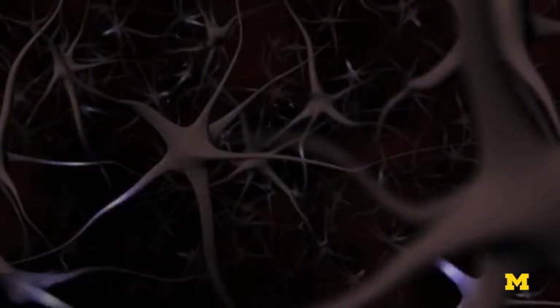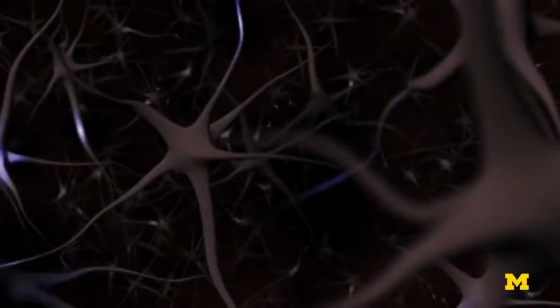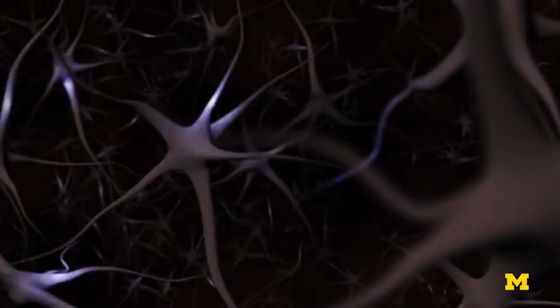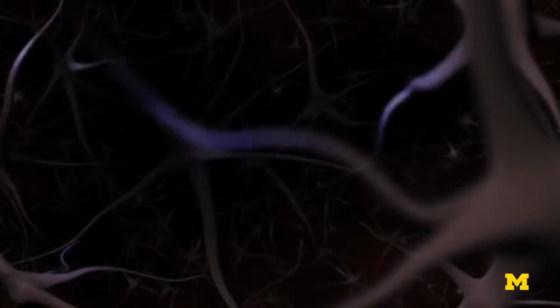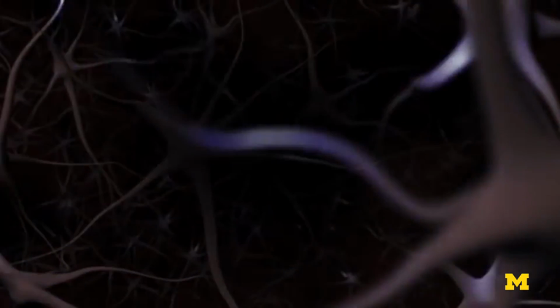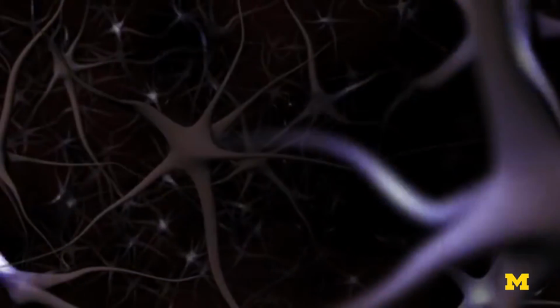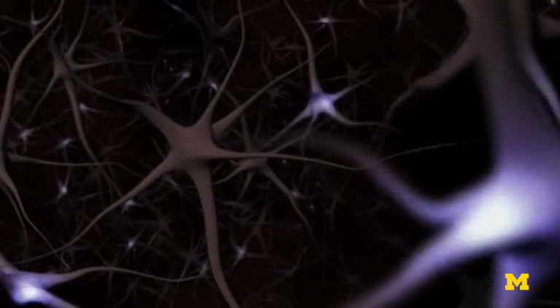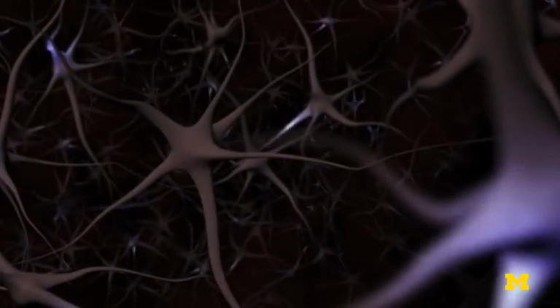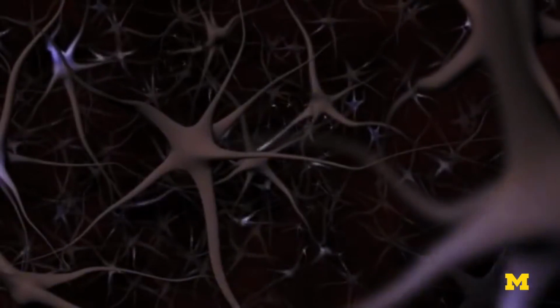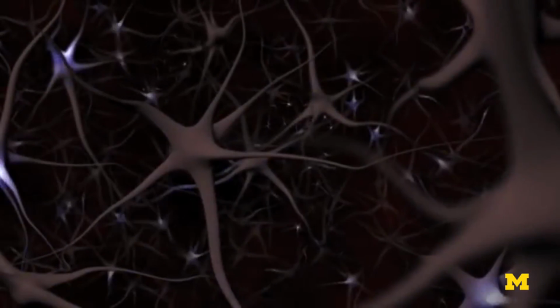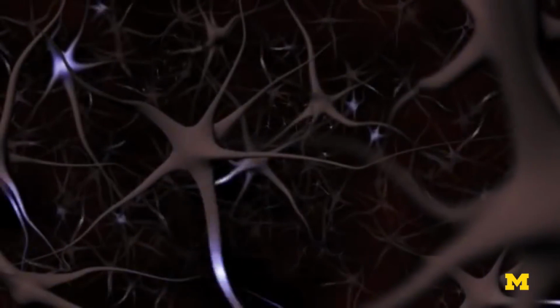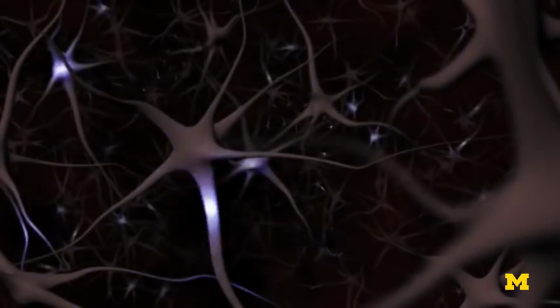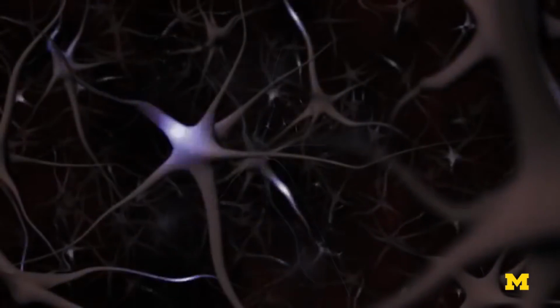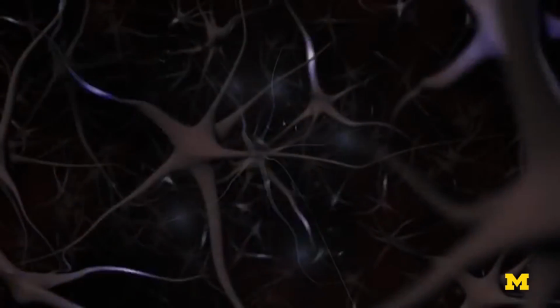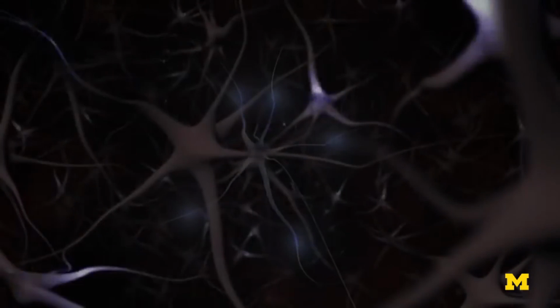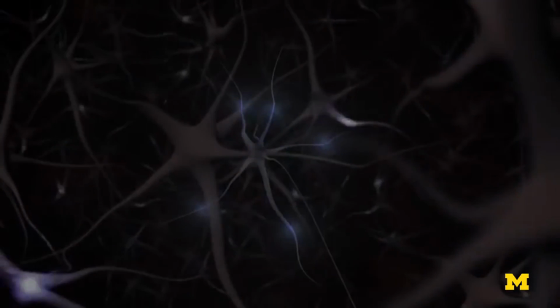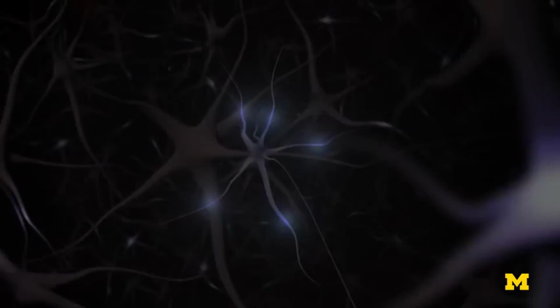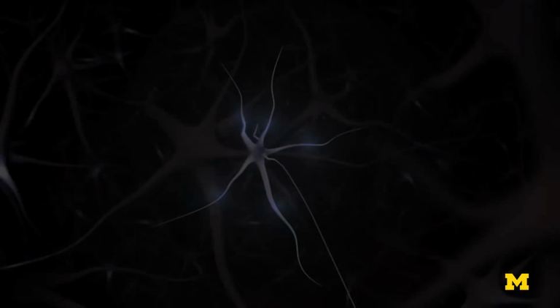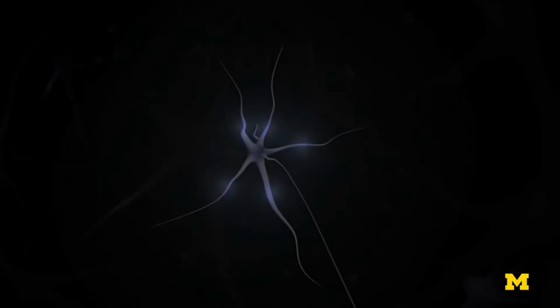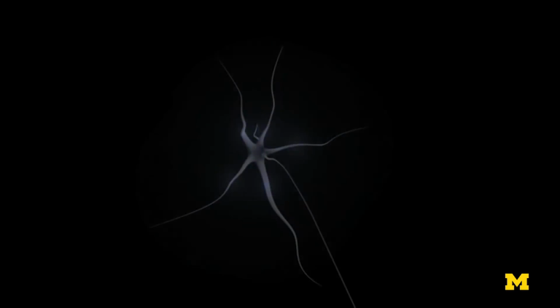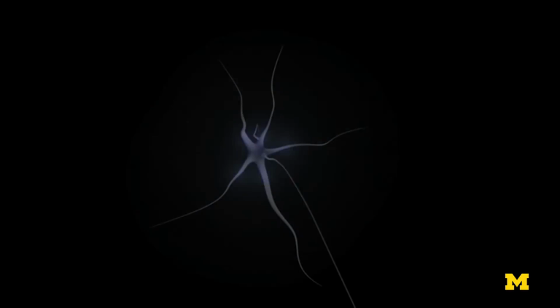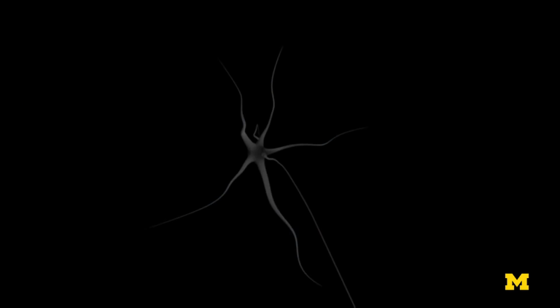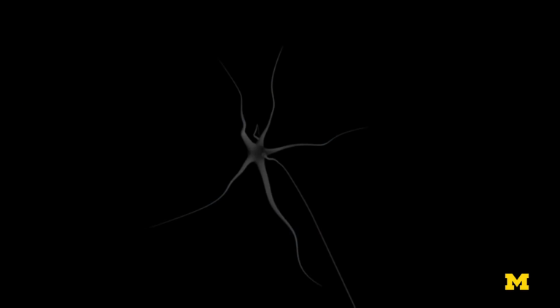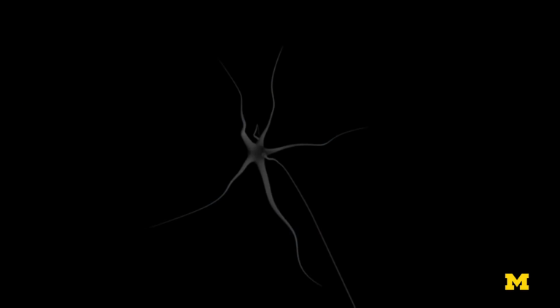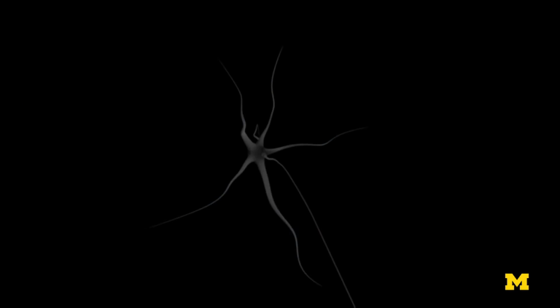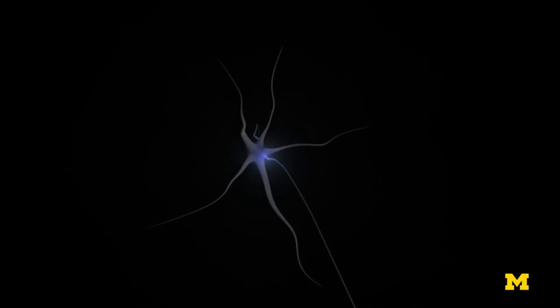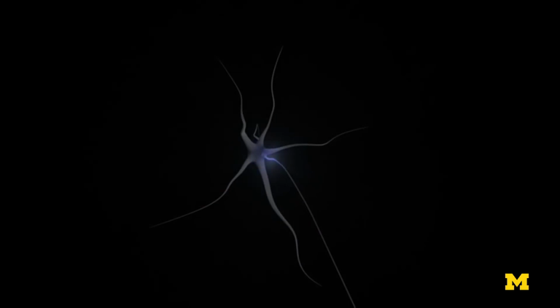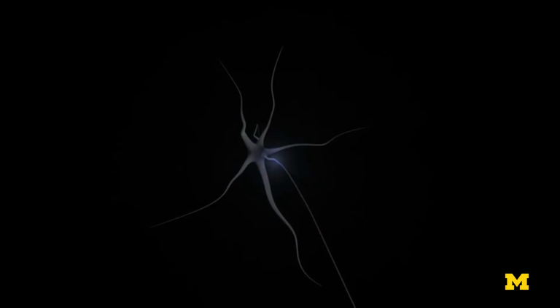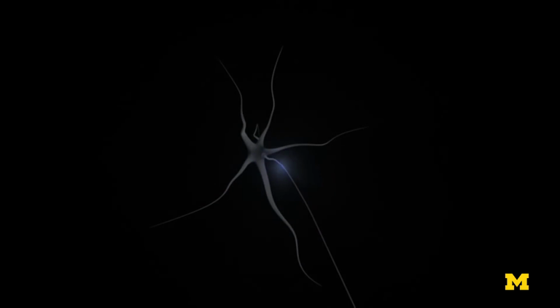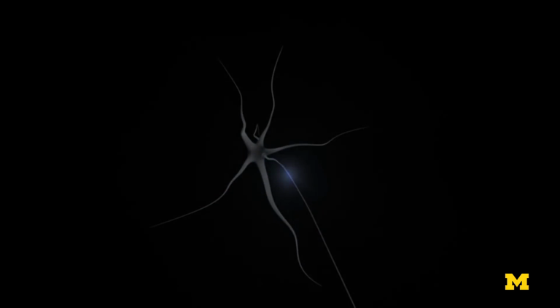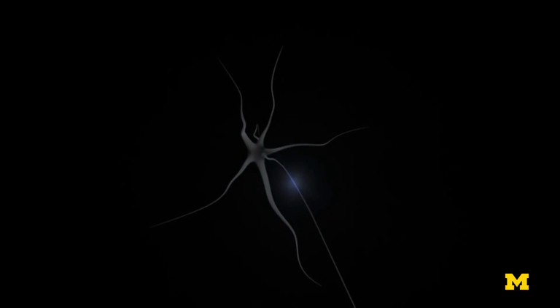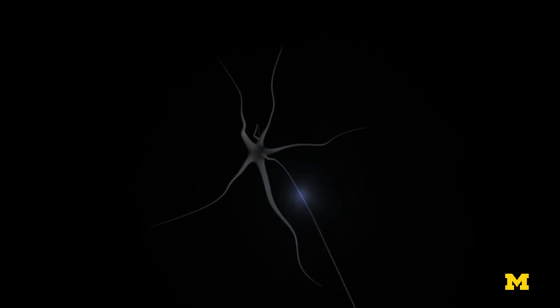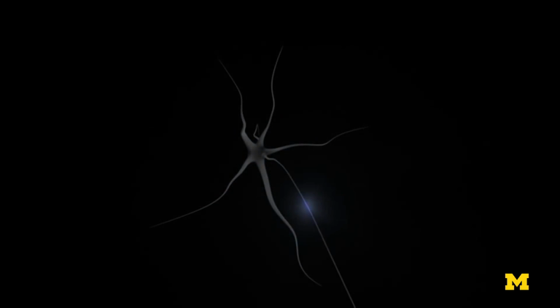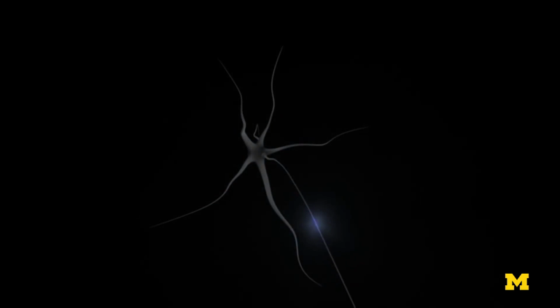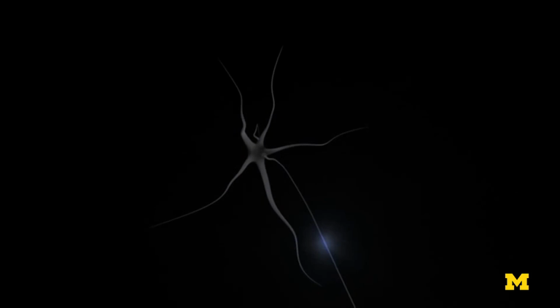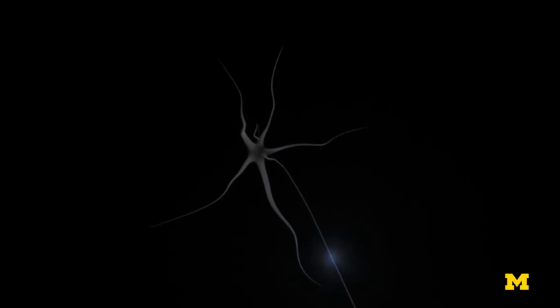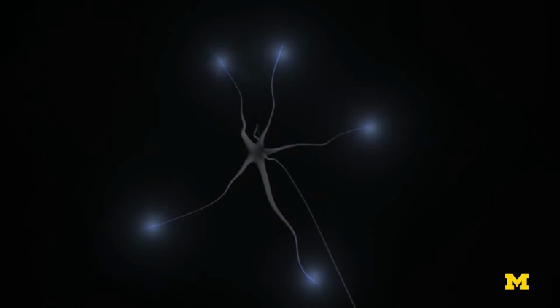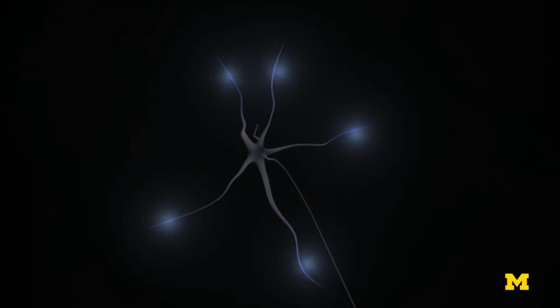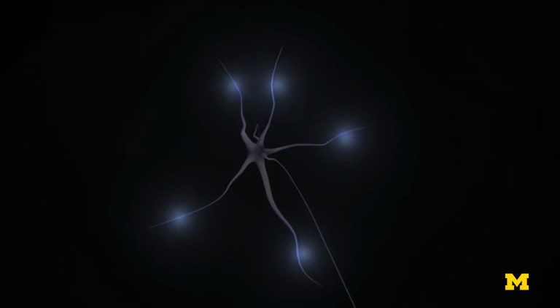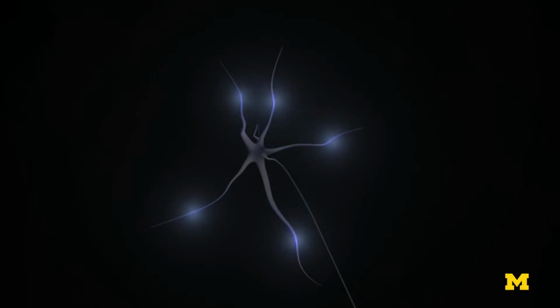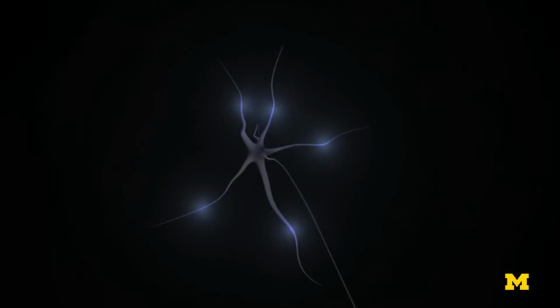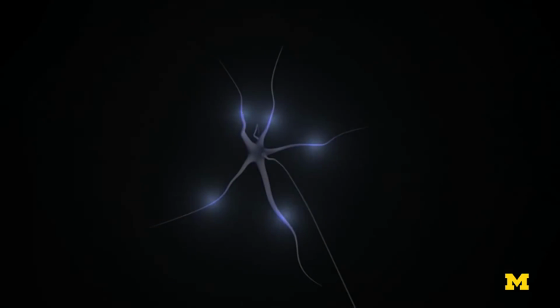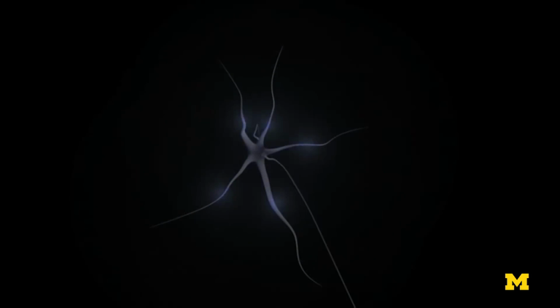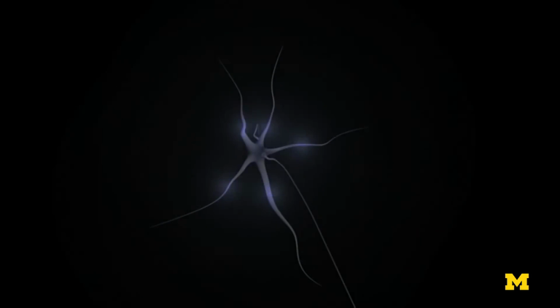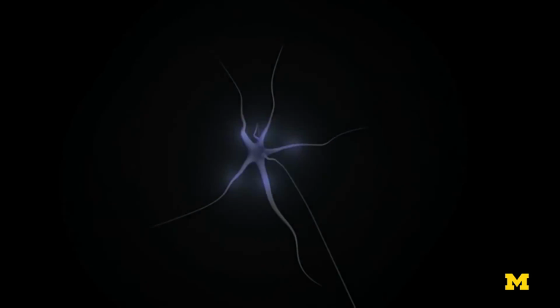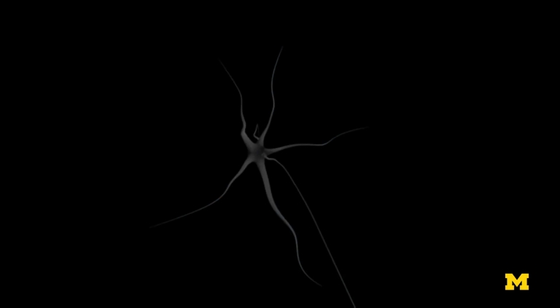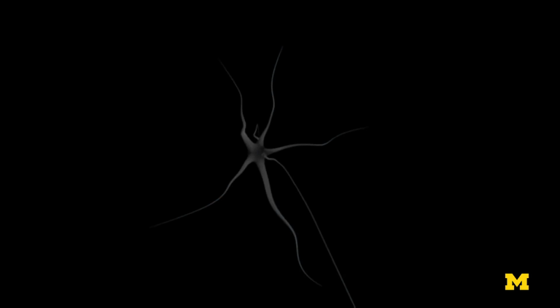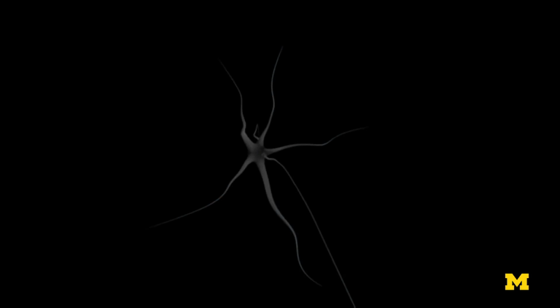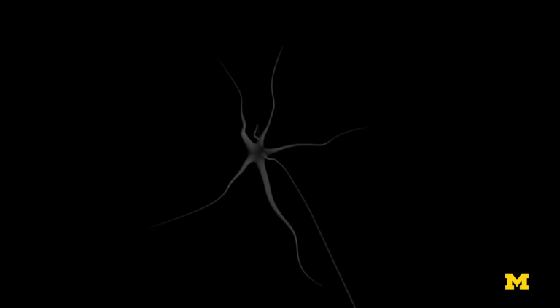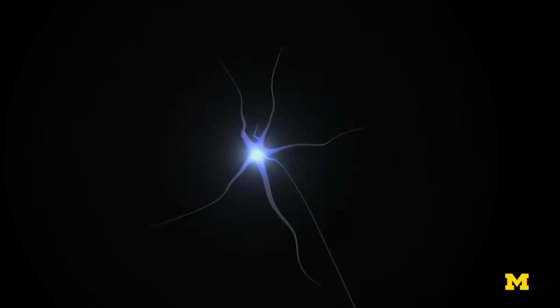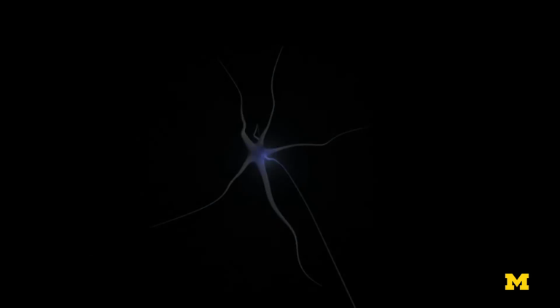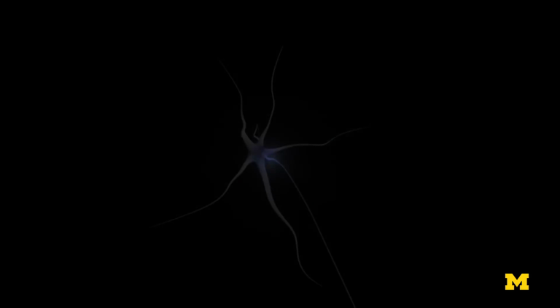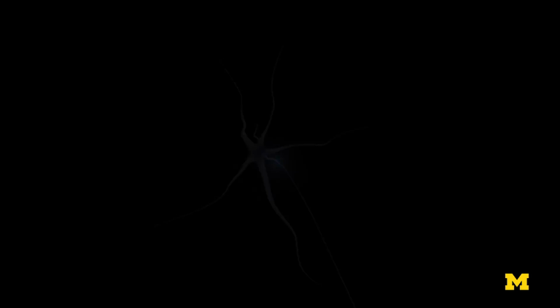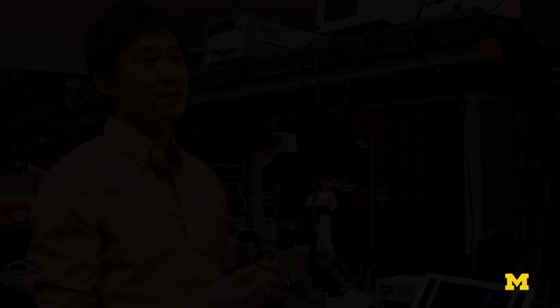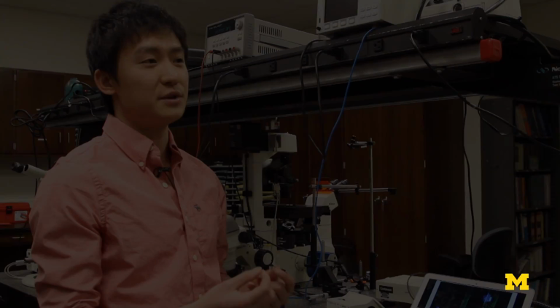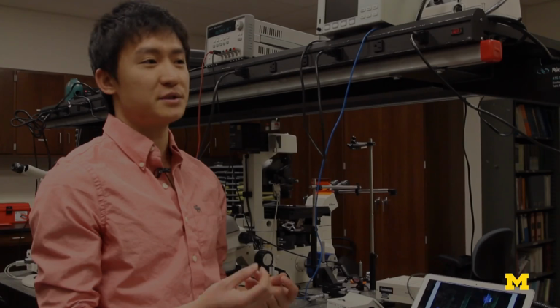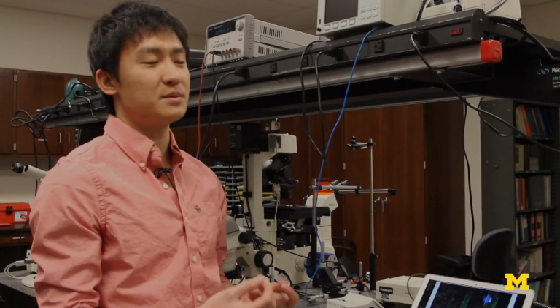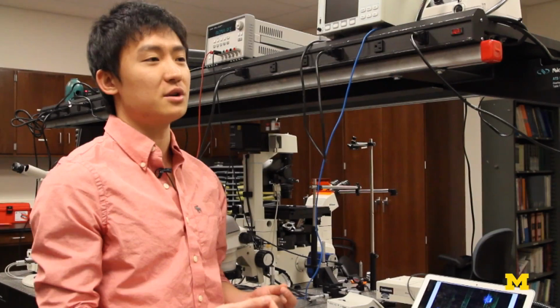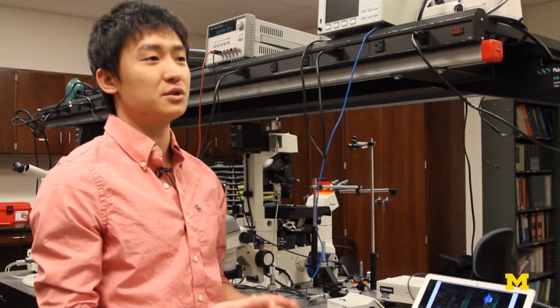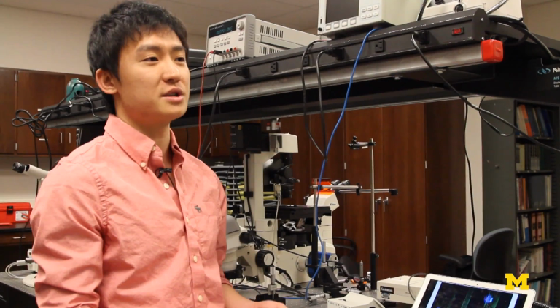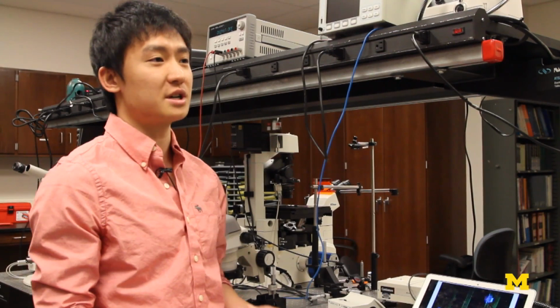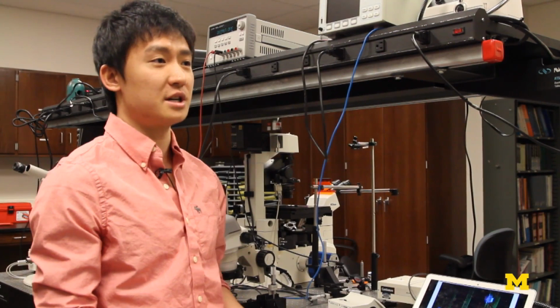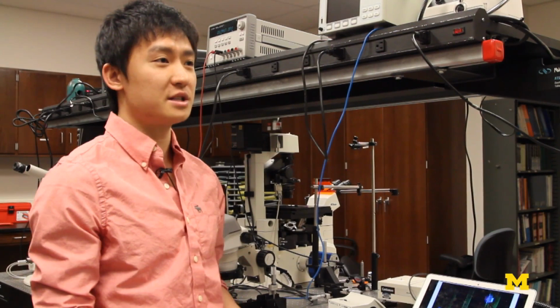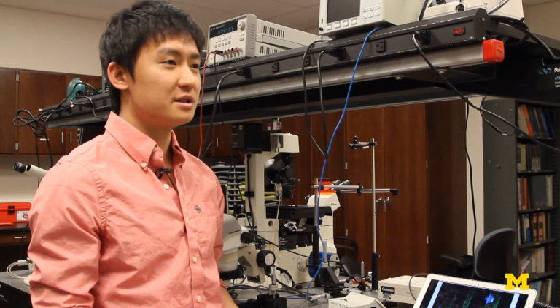So with this technology, we're hoping to stimulate even a single neuron at a time to study the connections between a very small neural circuit.